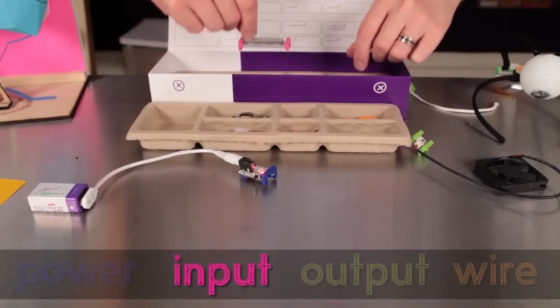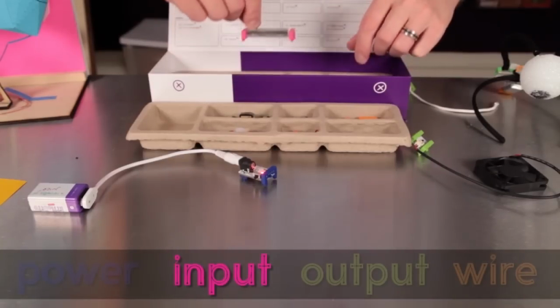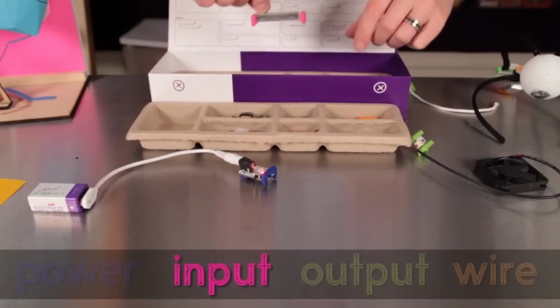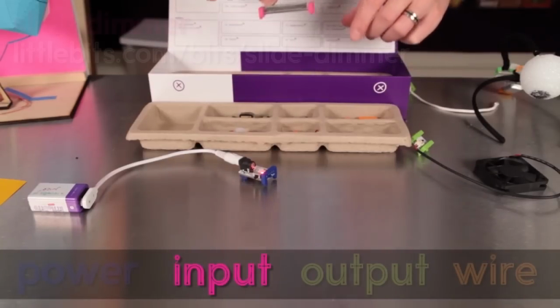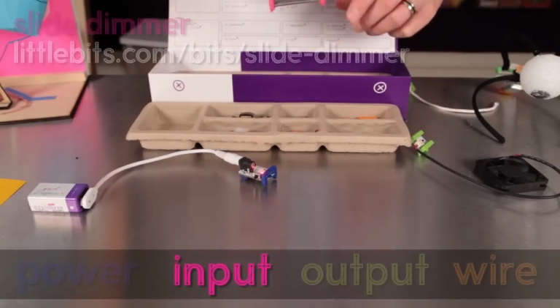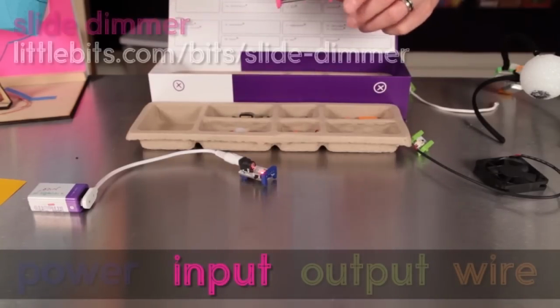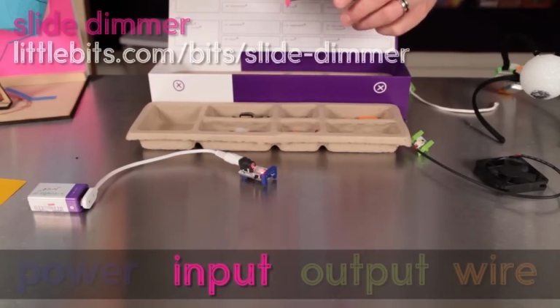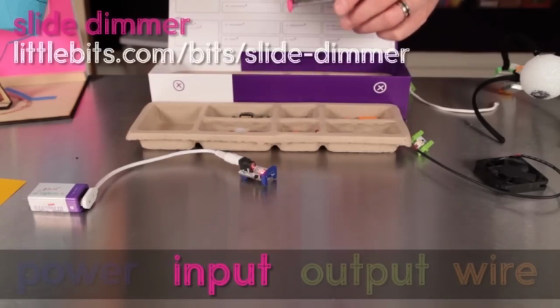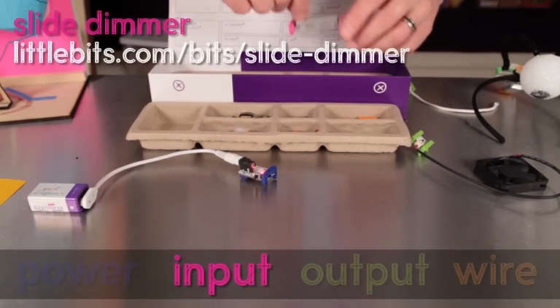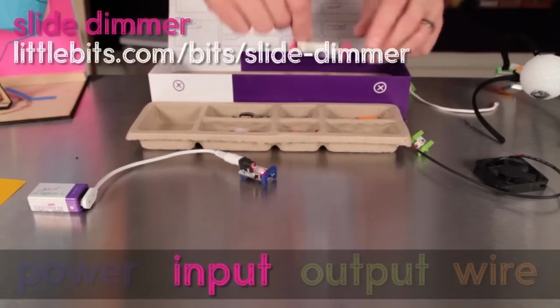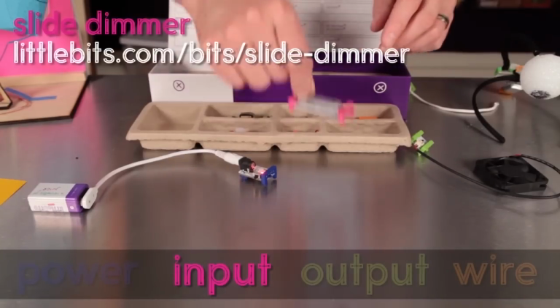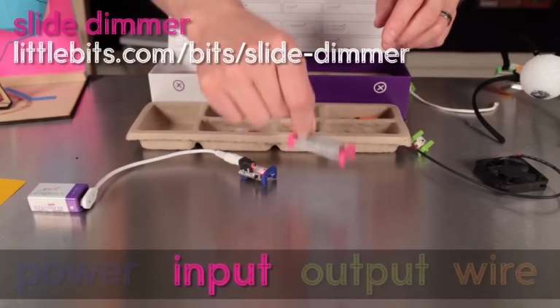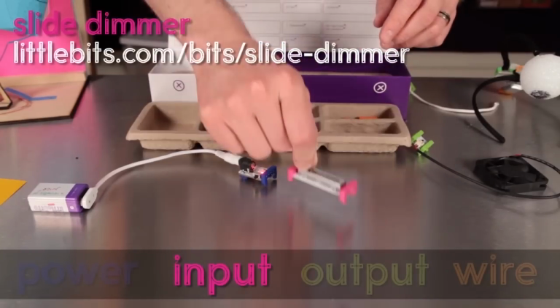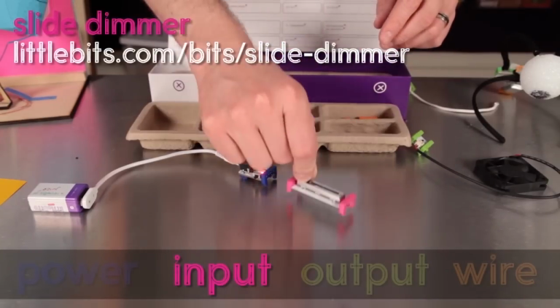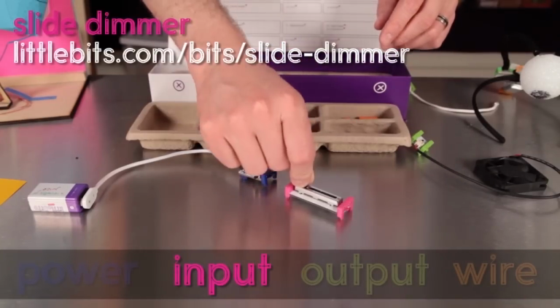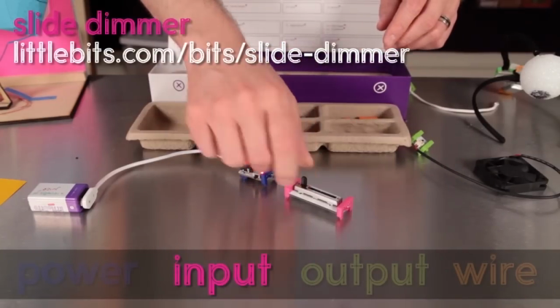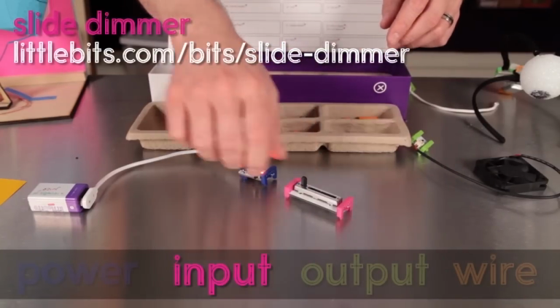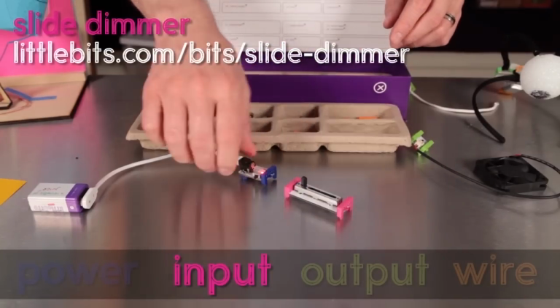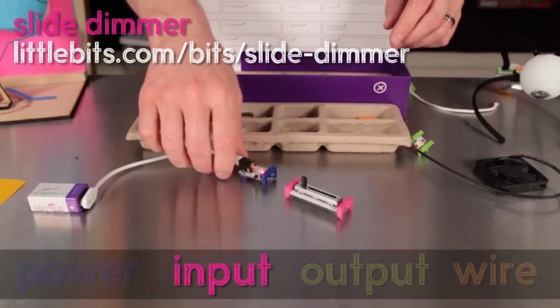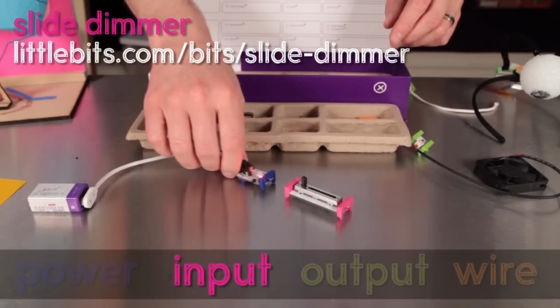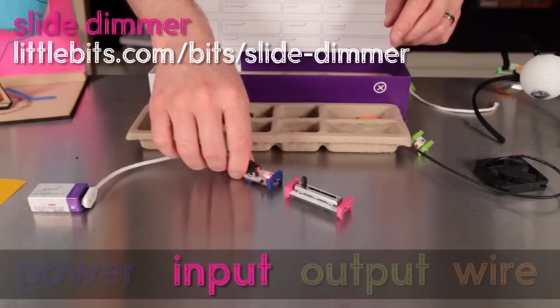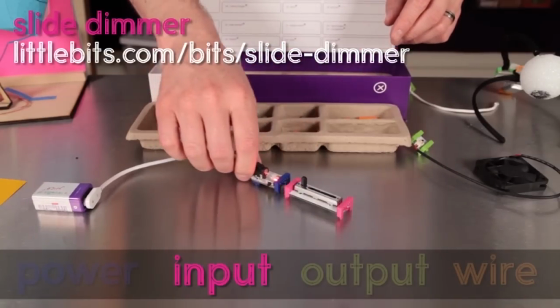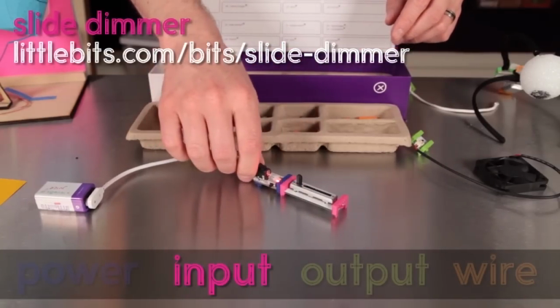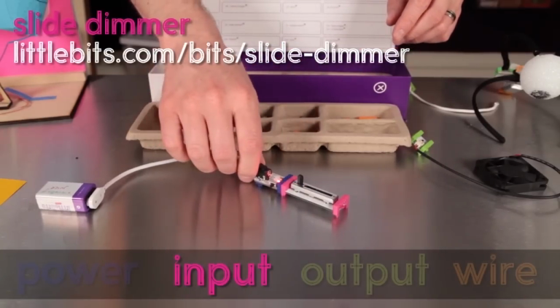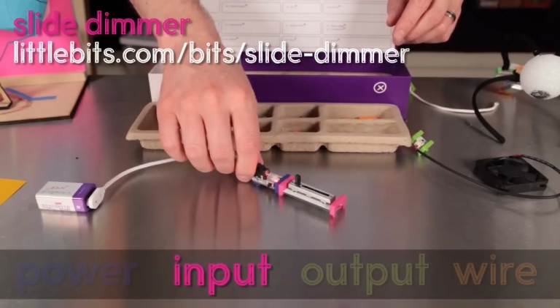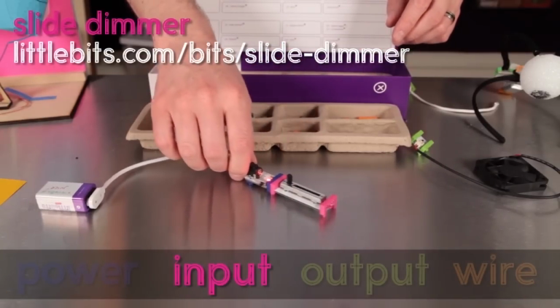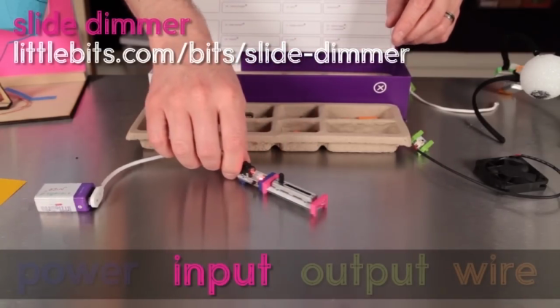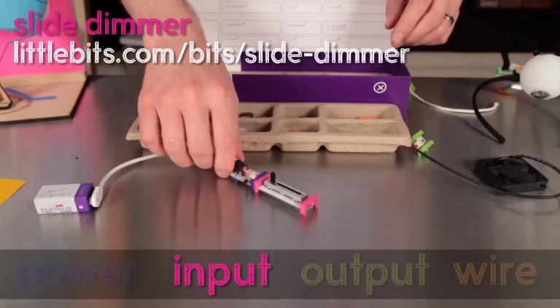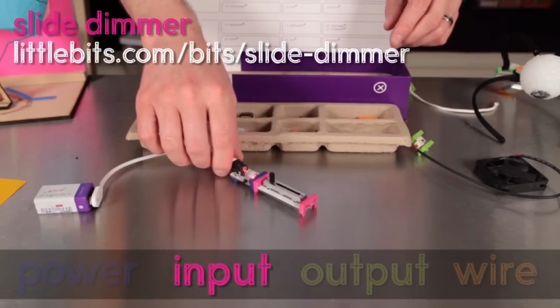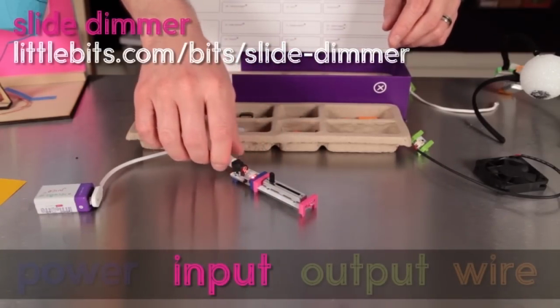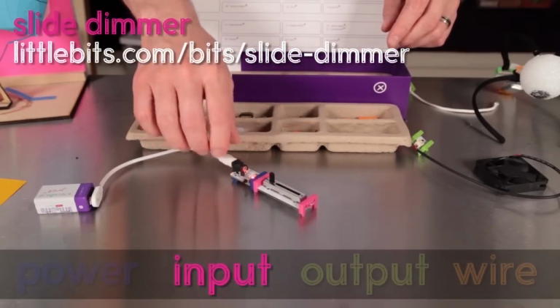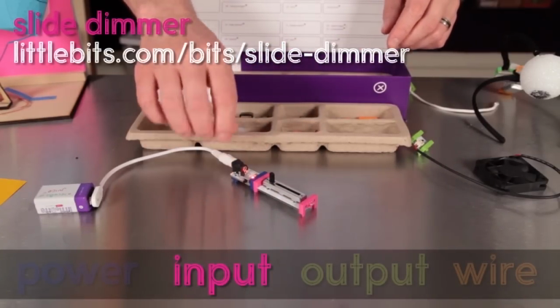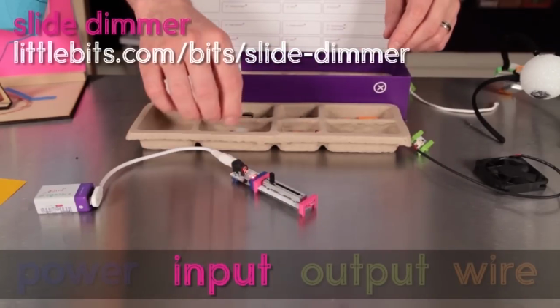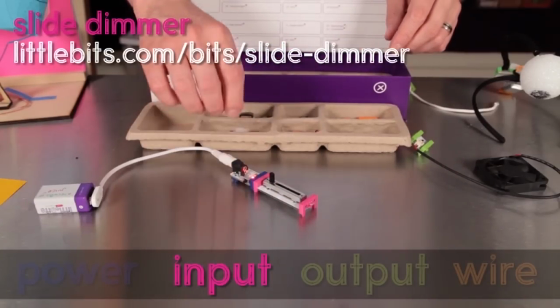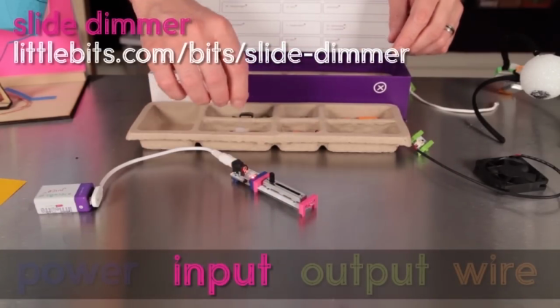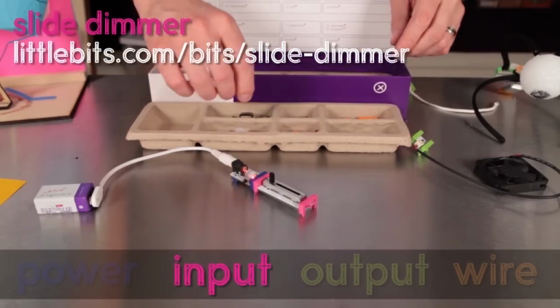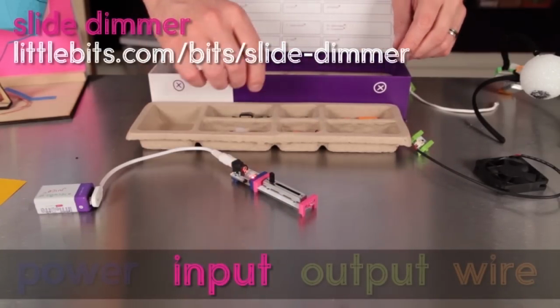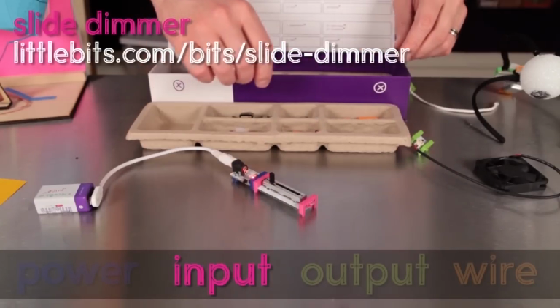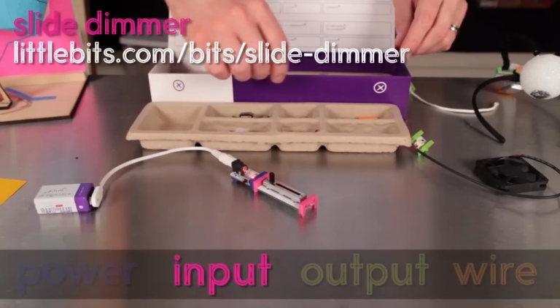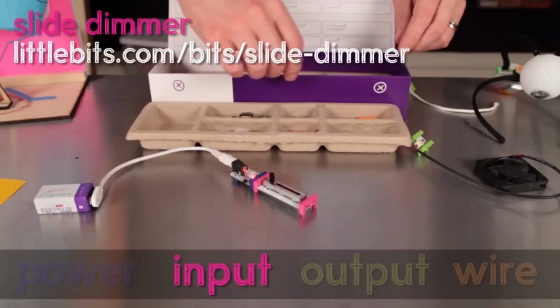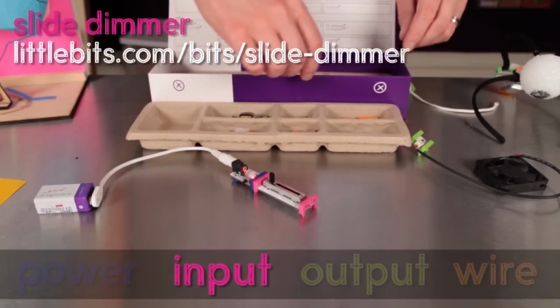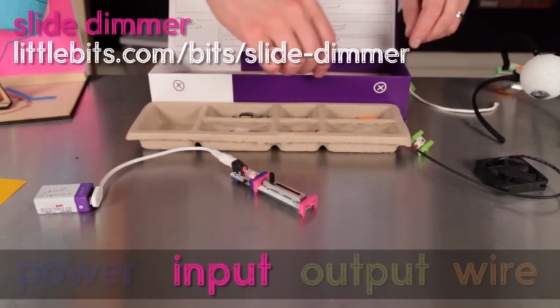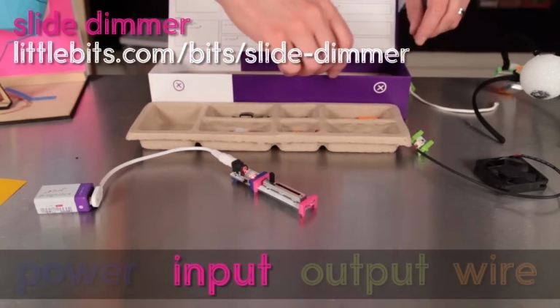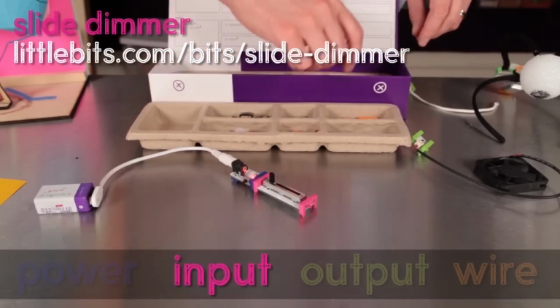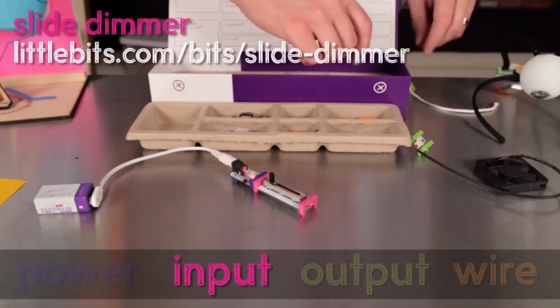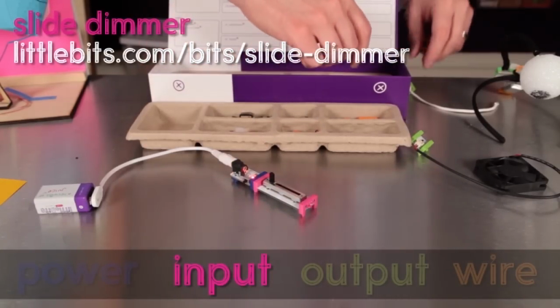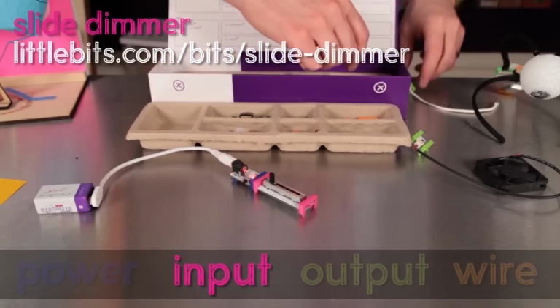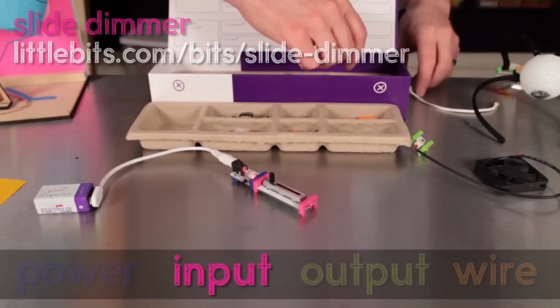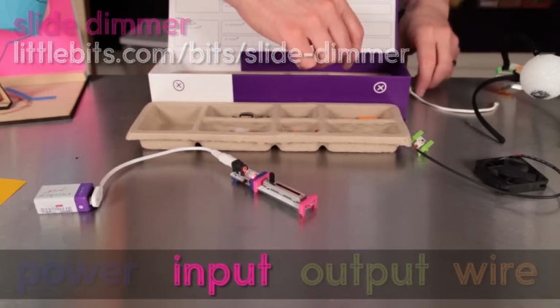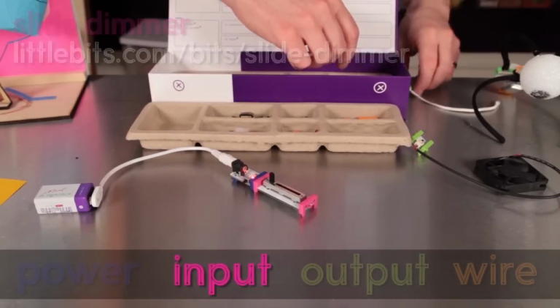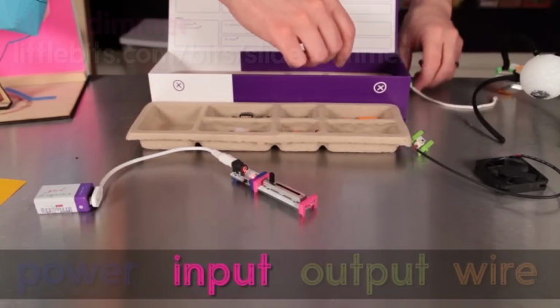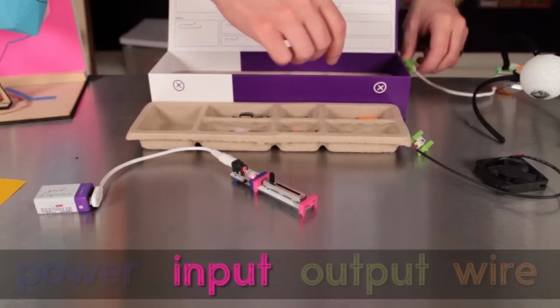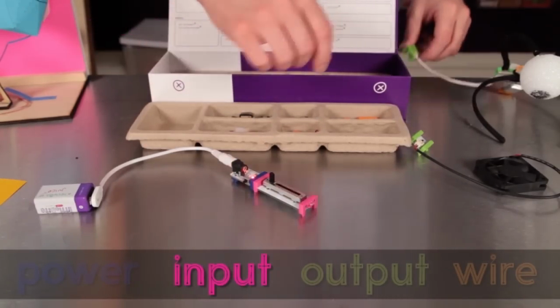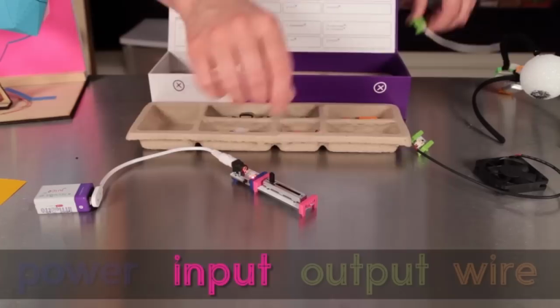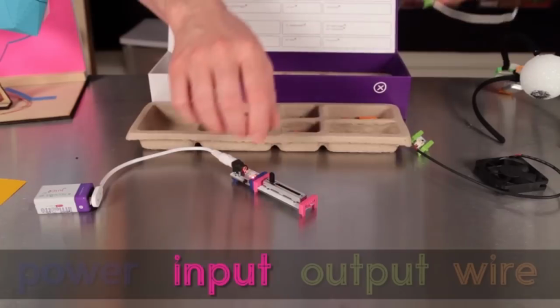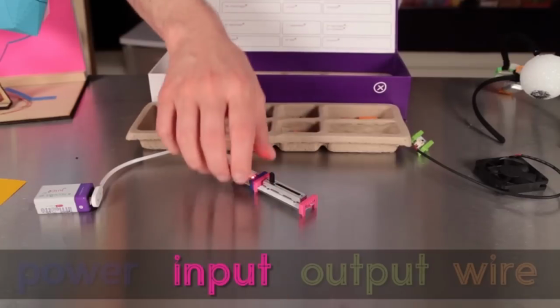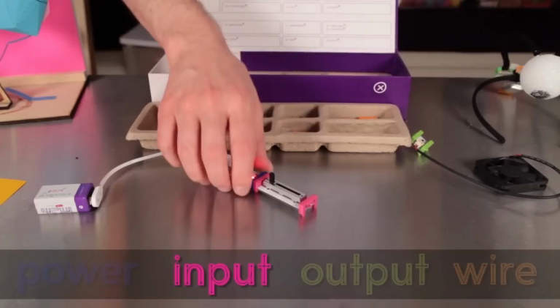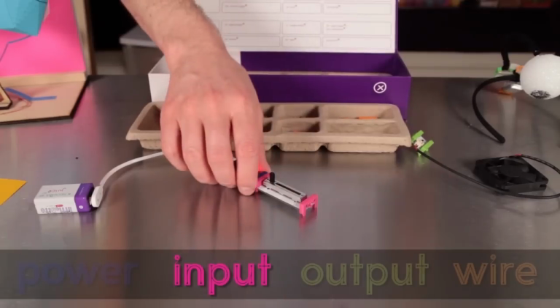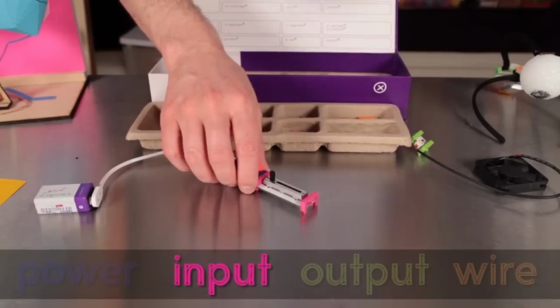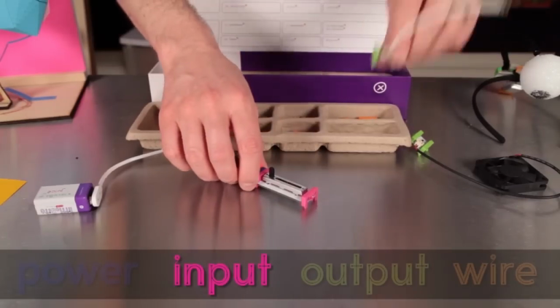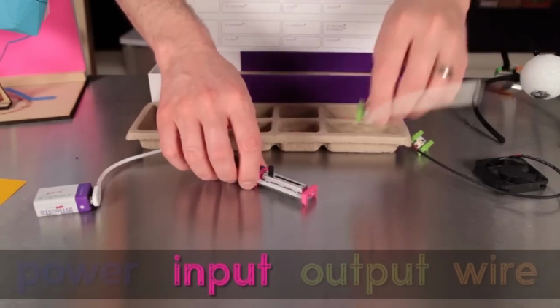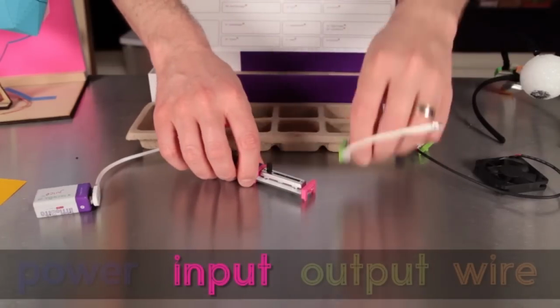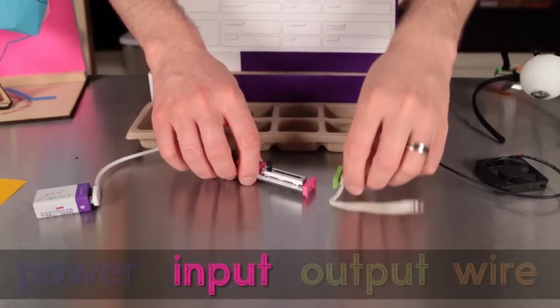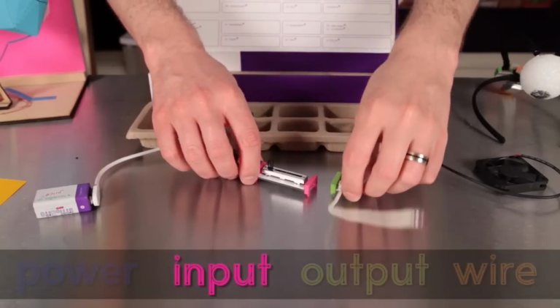This is the slide dimmer bit. This is a pink bit that gives you control of how much signal you're sending. It's not just on or off.